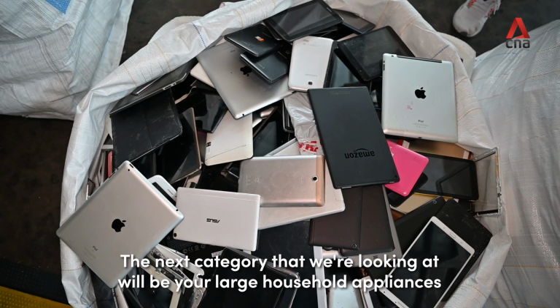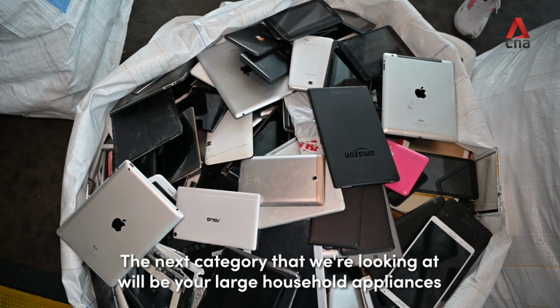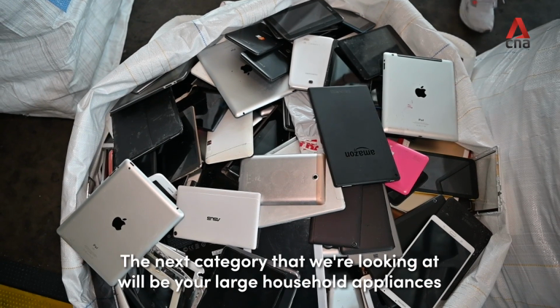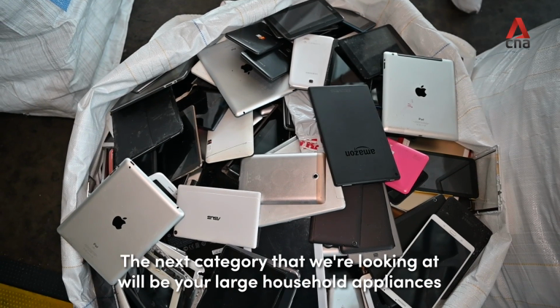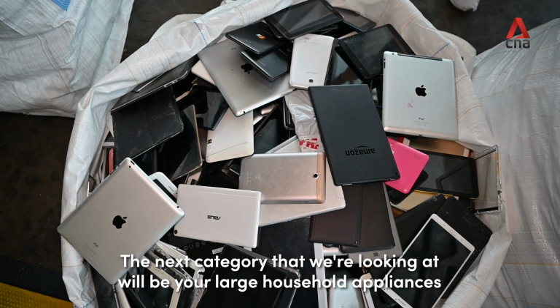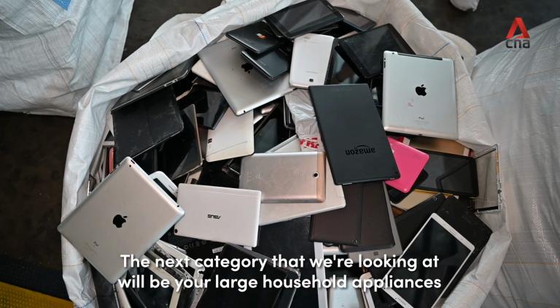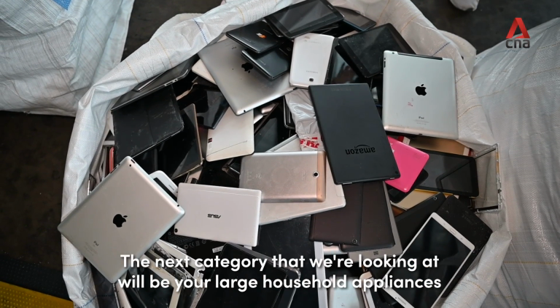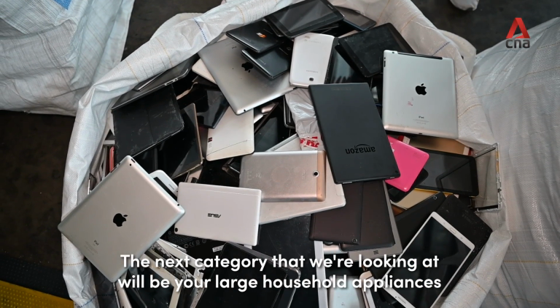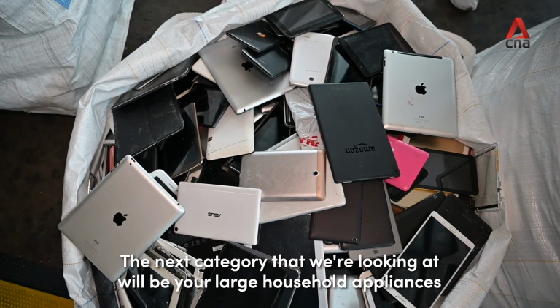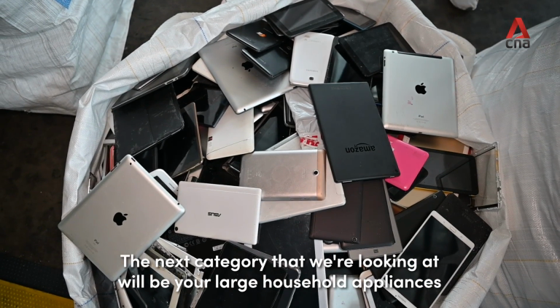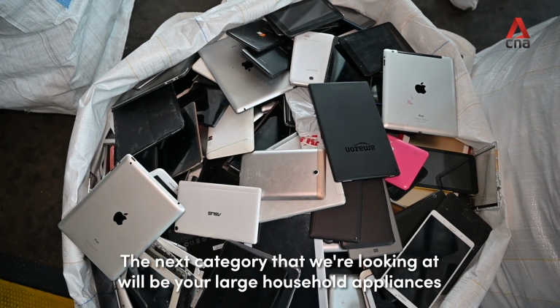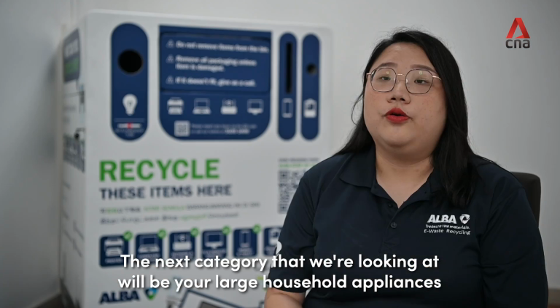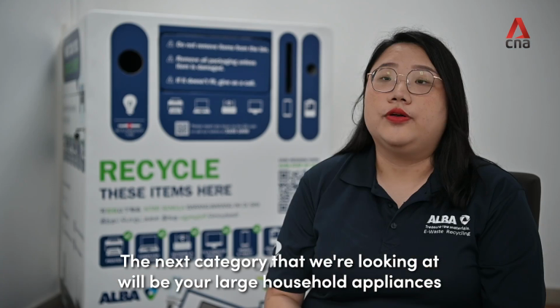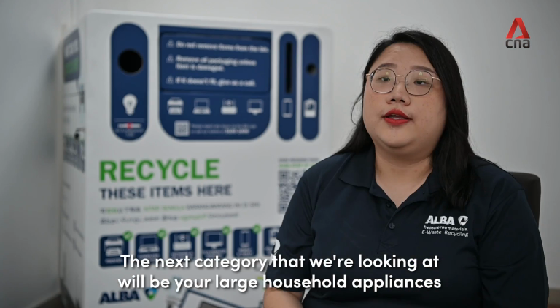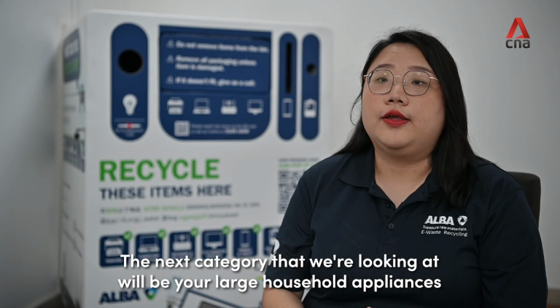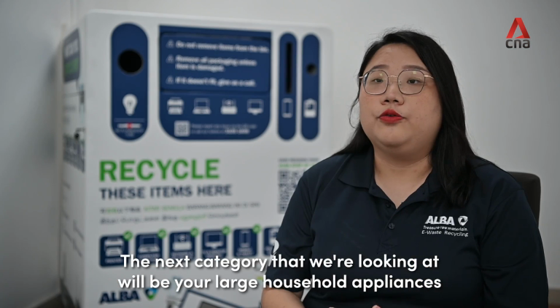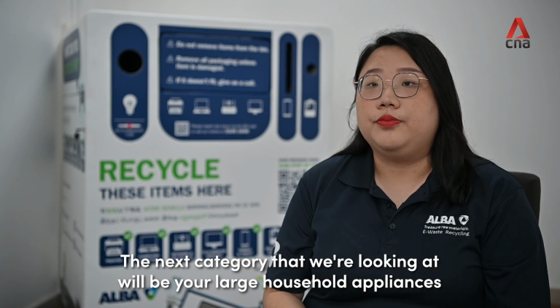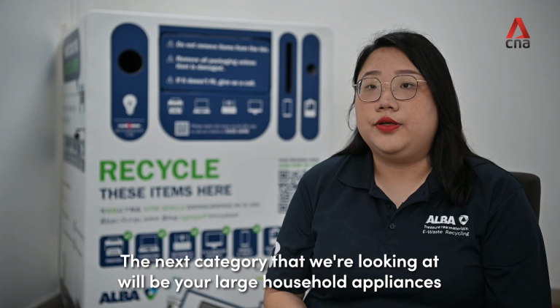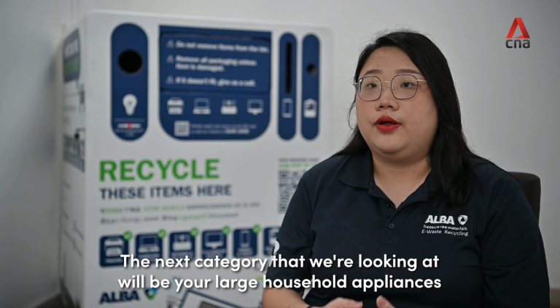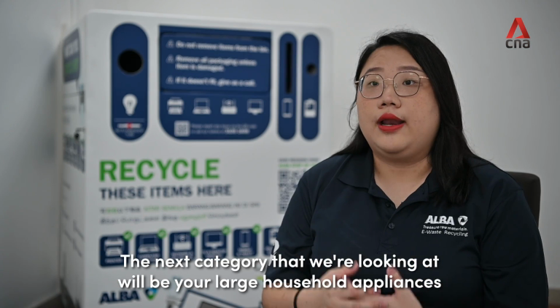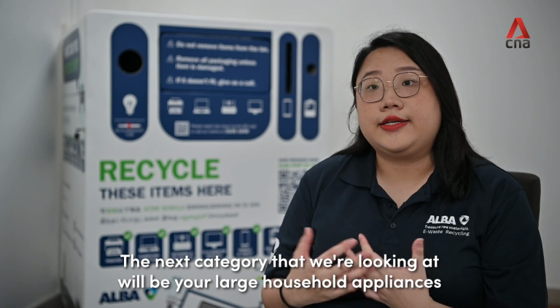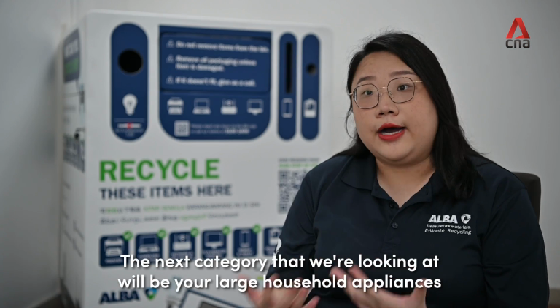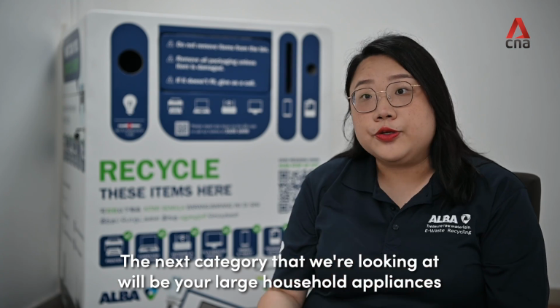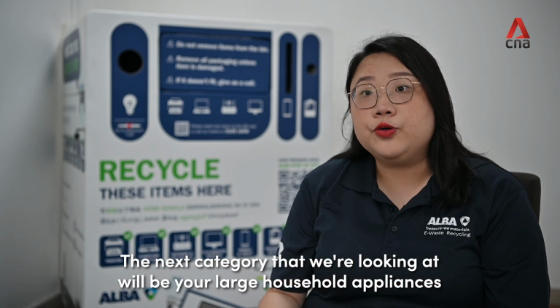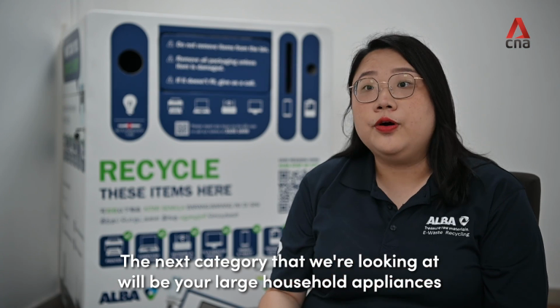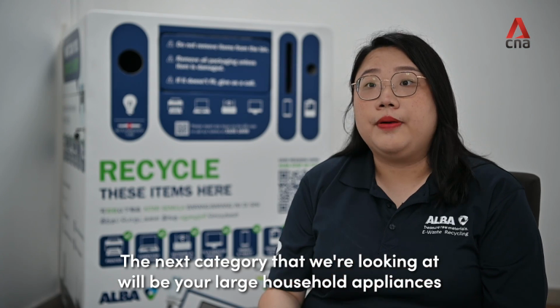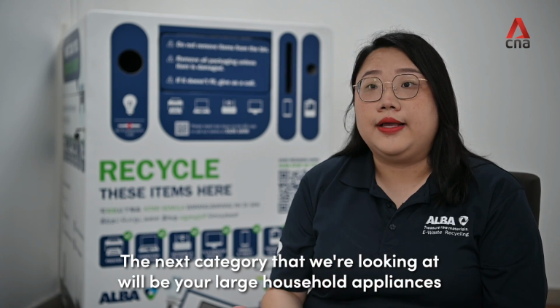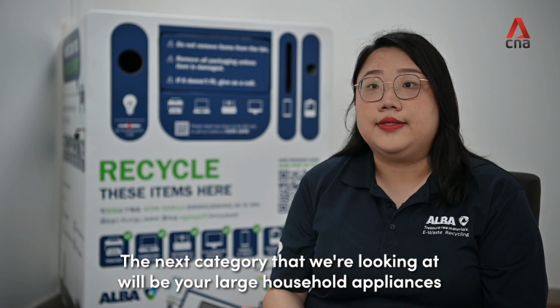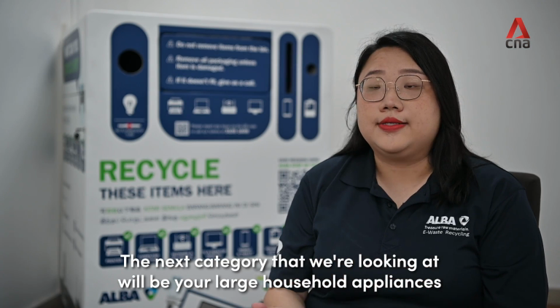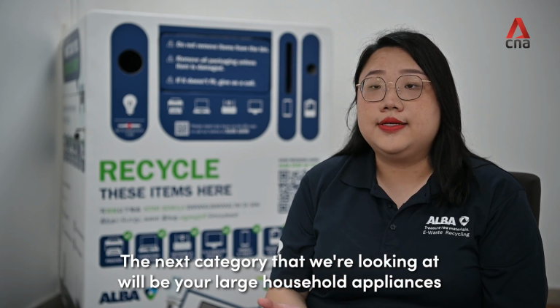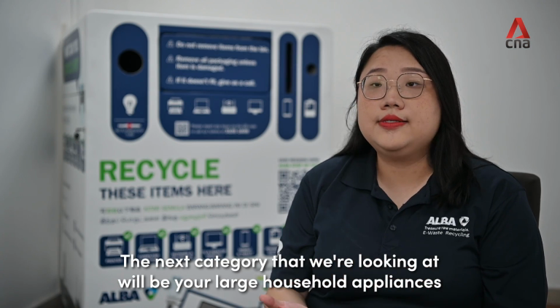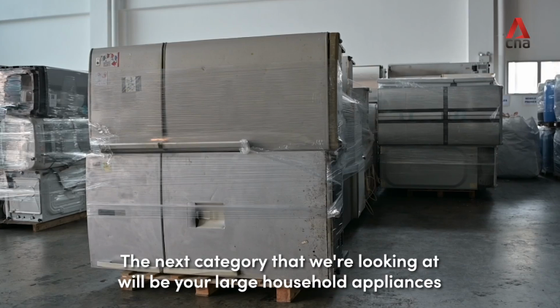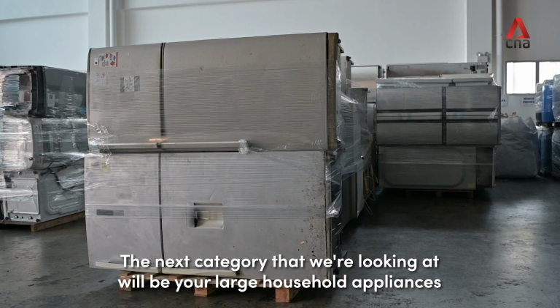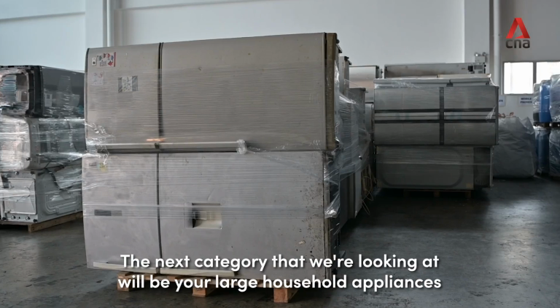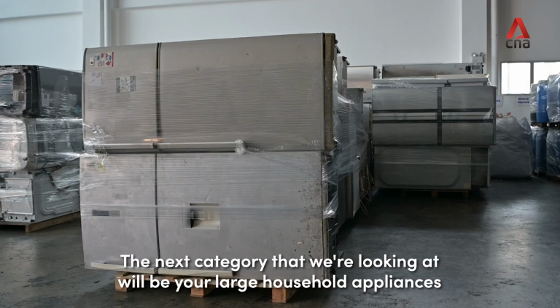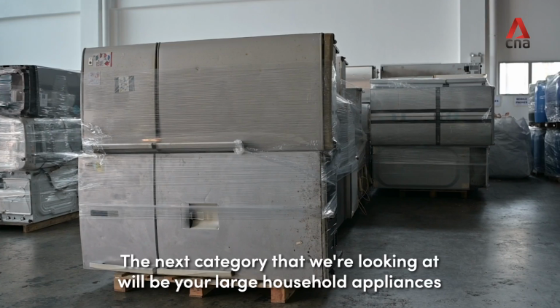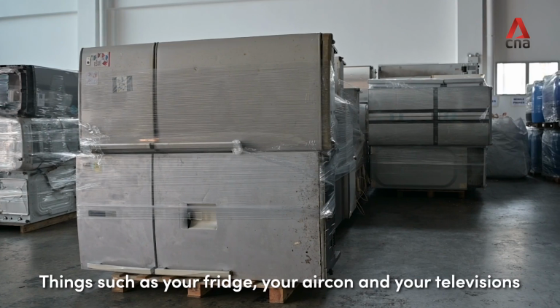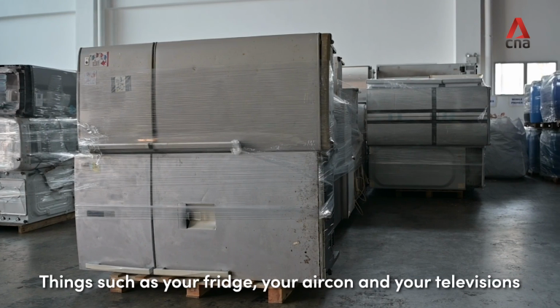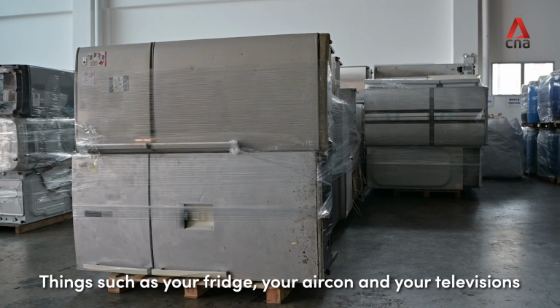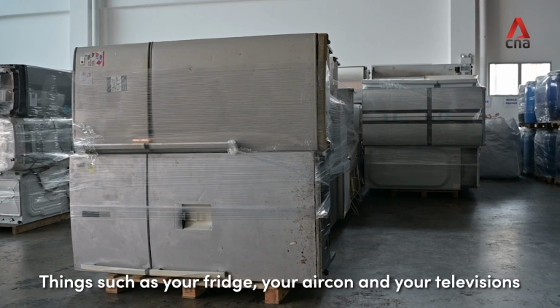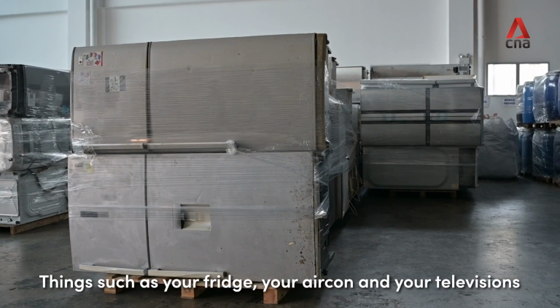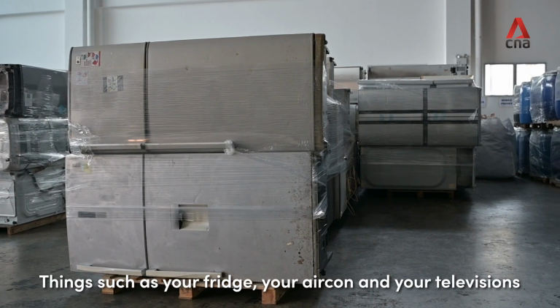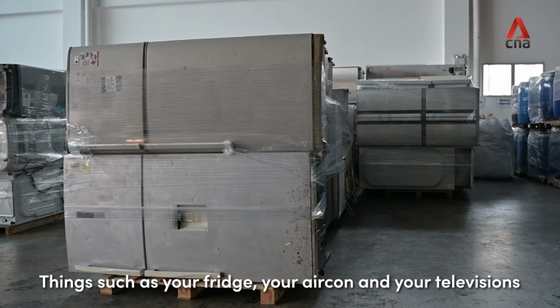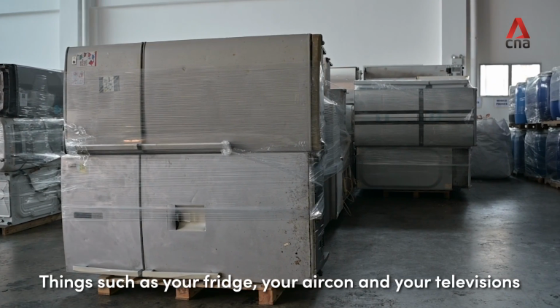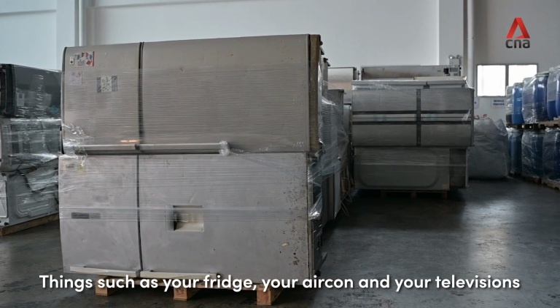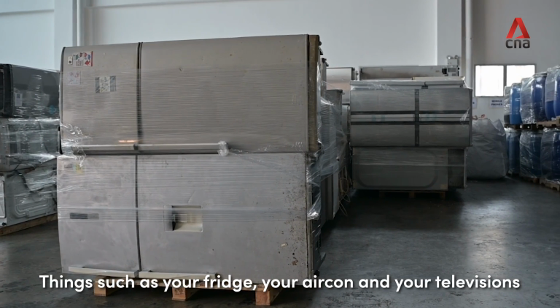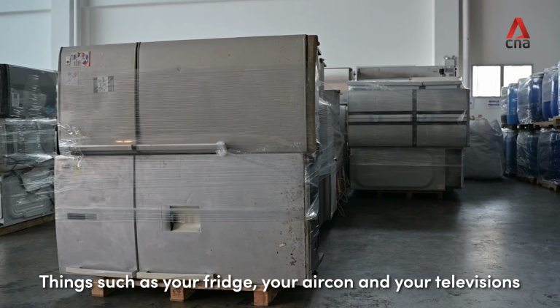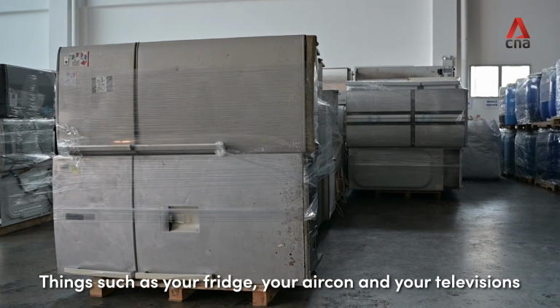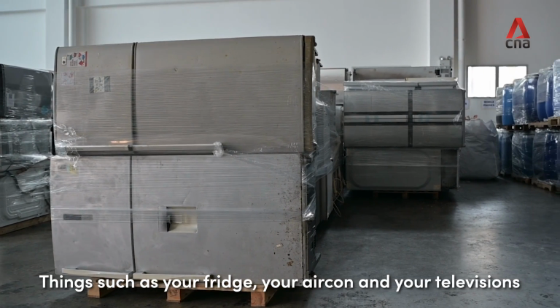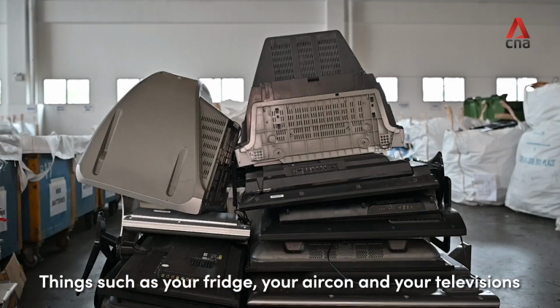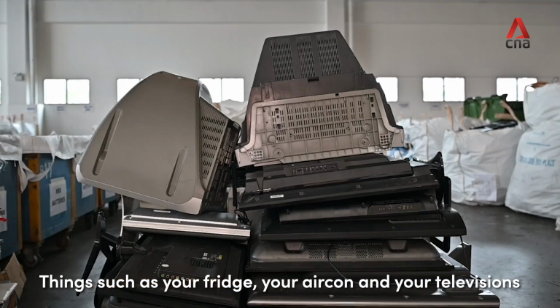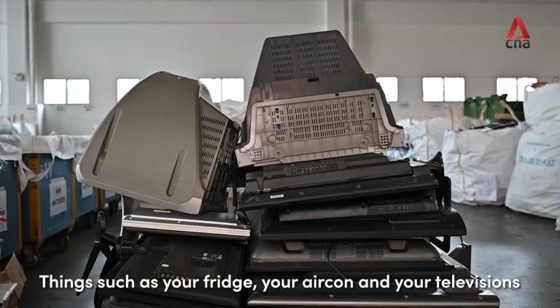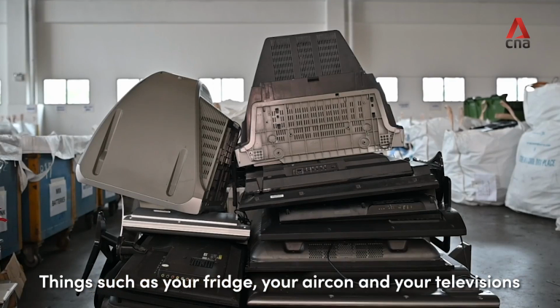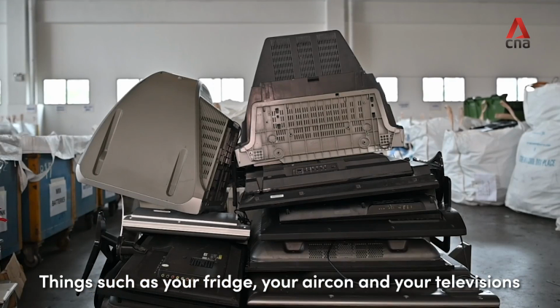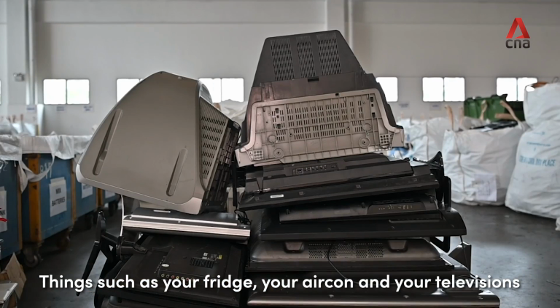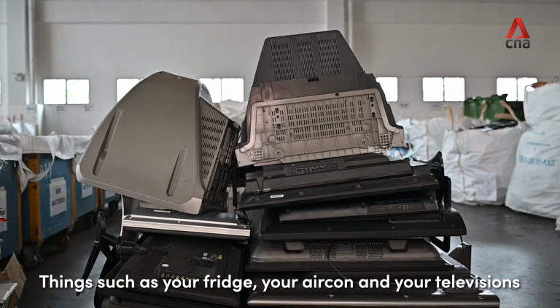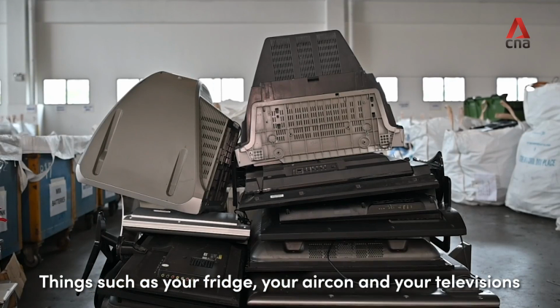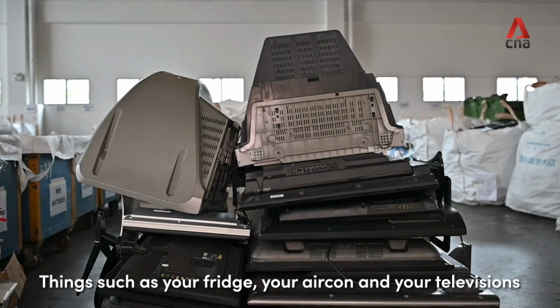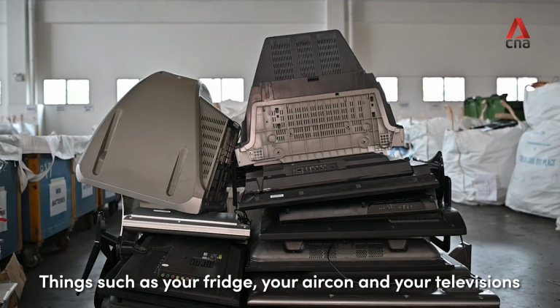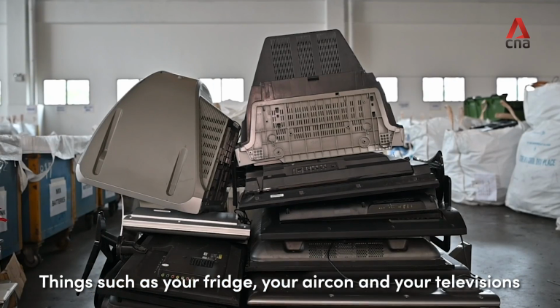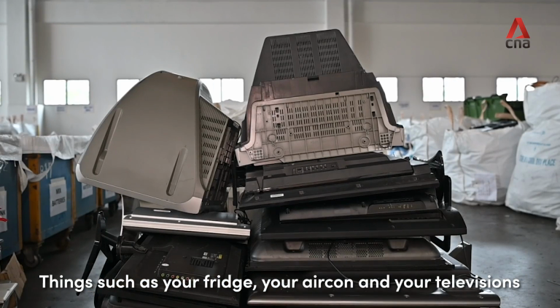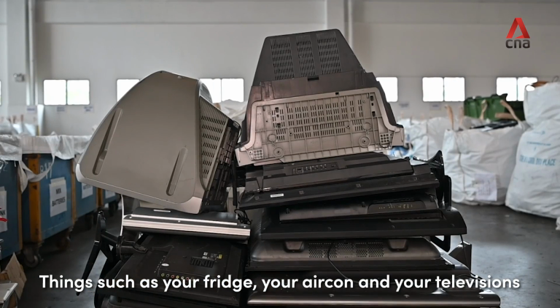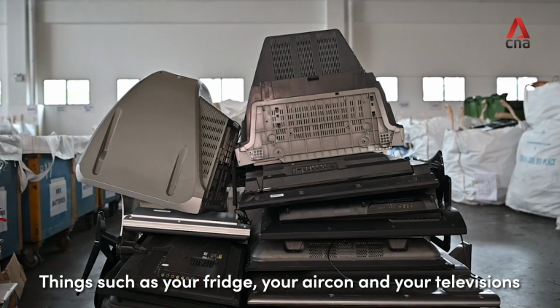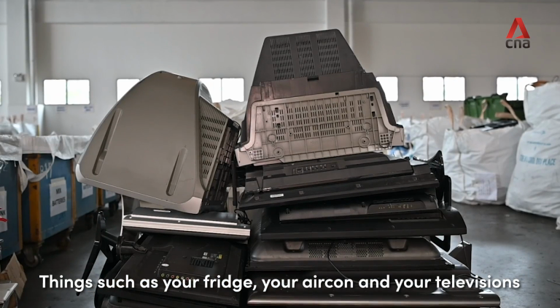The next category is large household appliances — things such as your fridge, air-cons, and televisions.